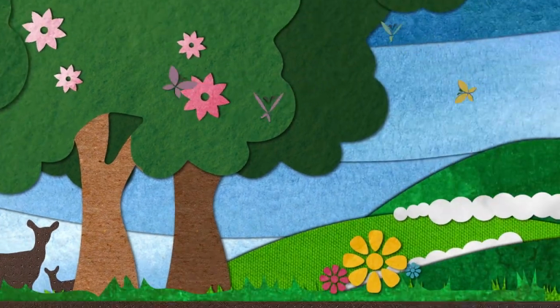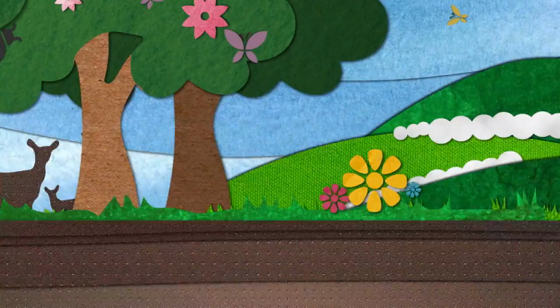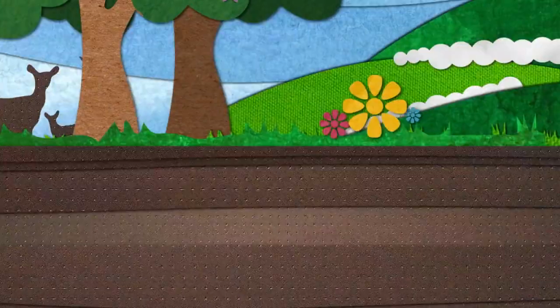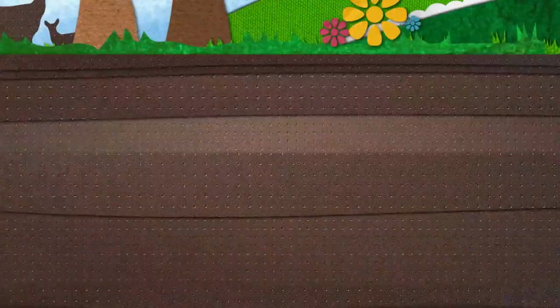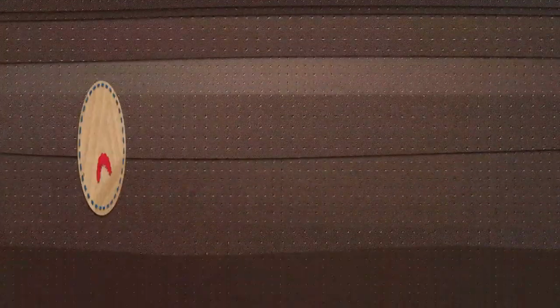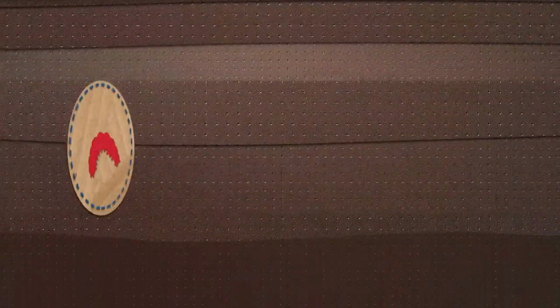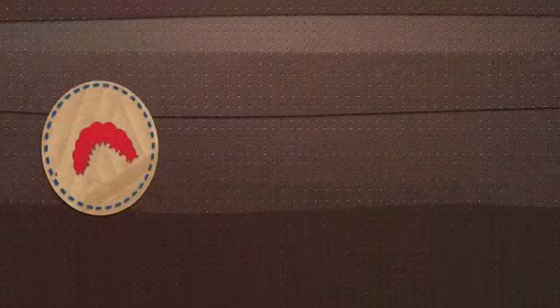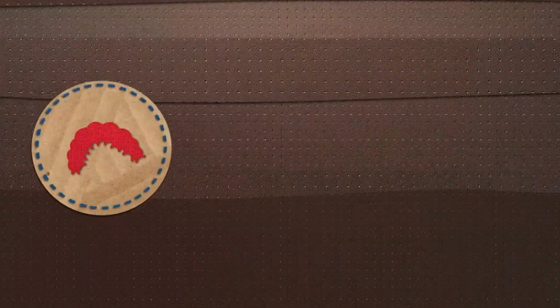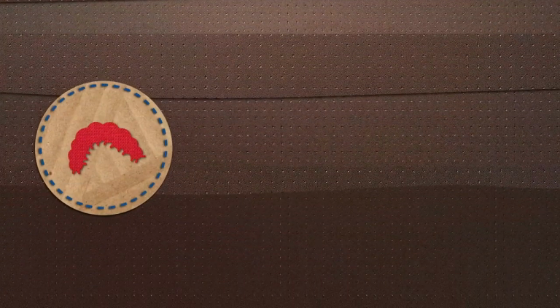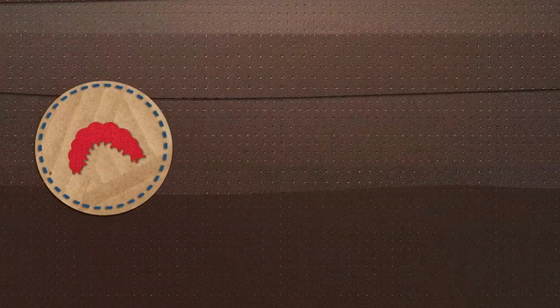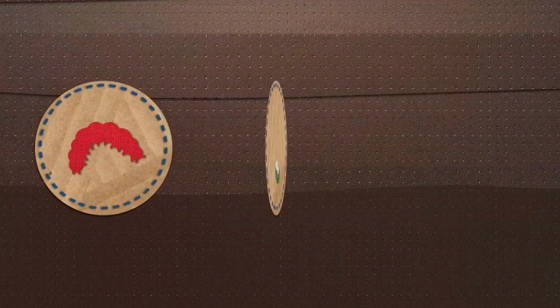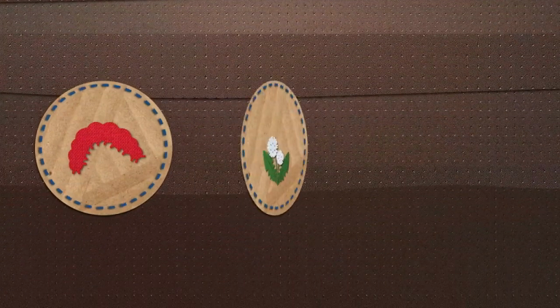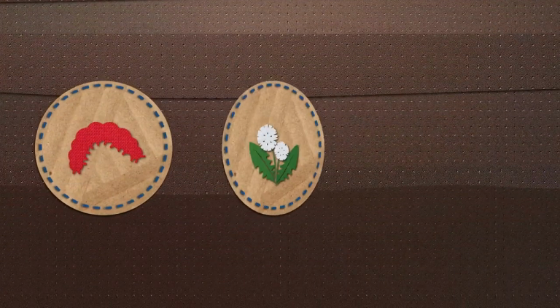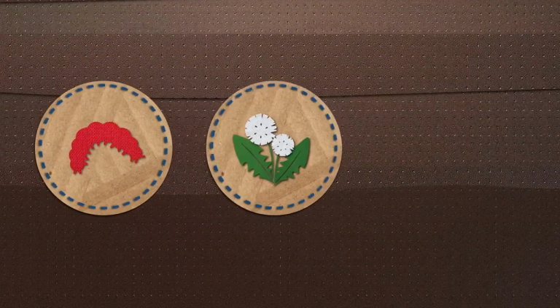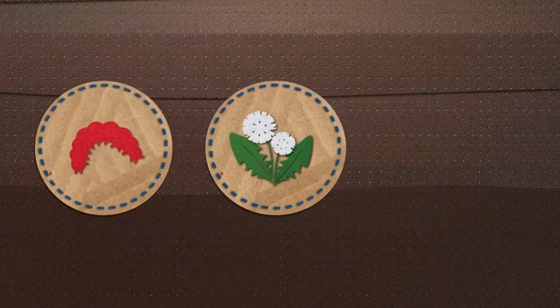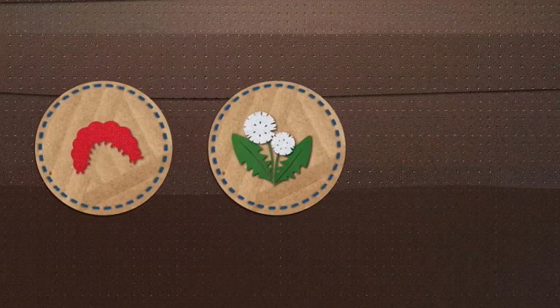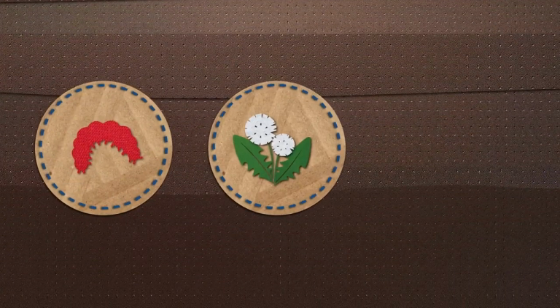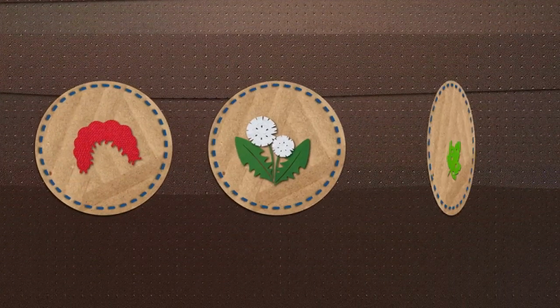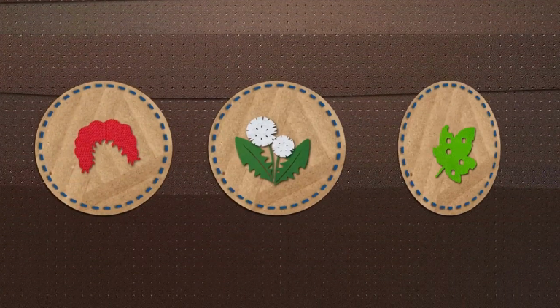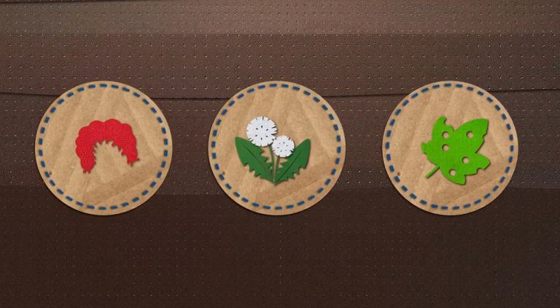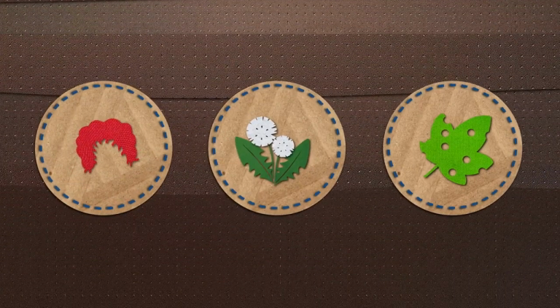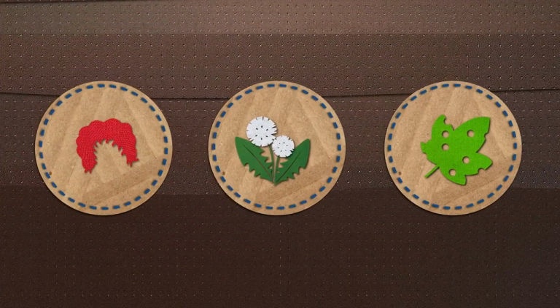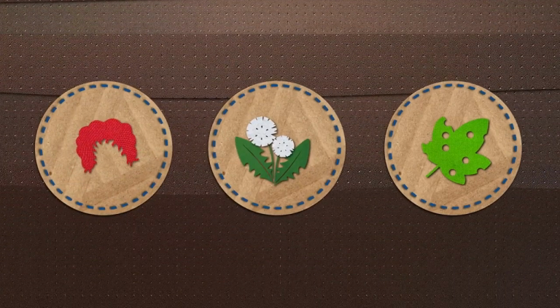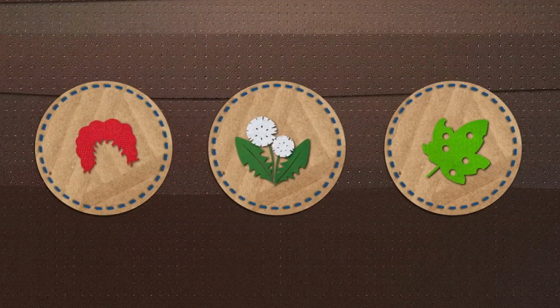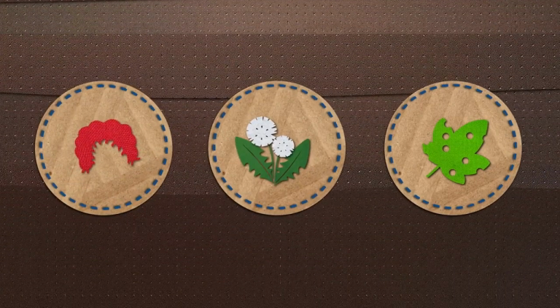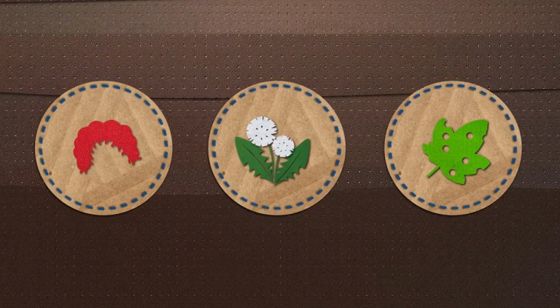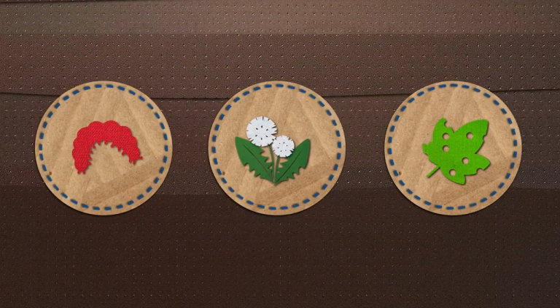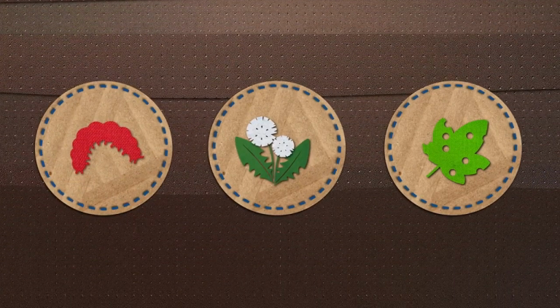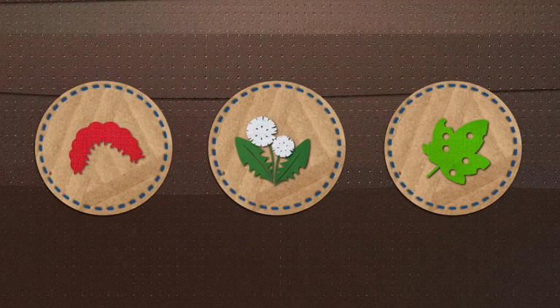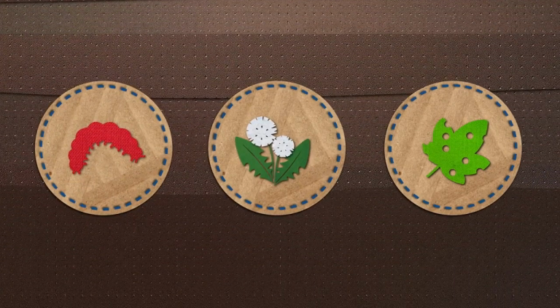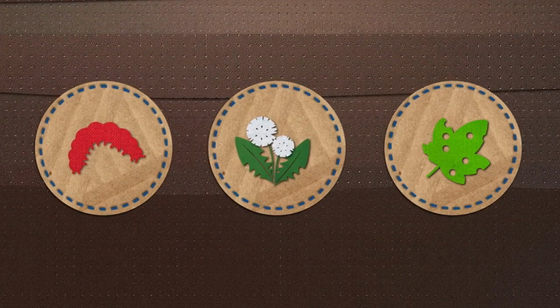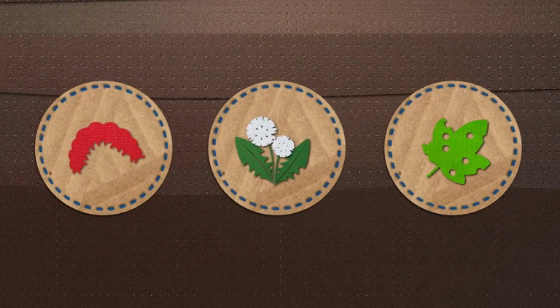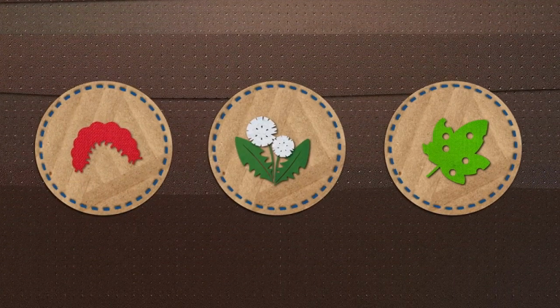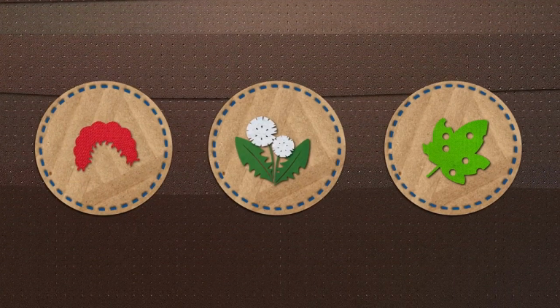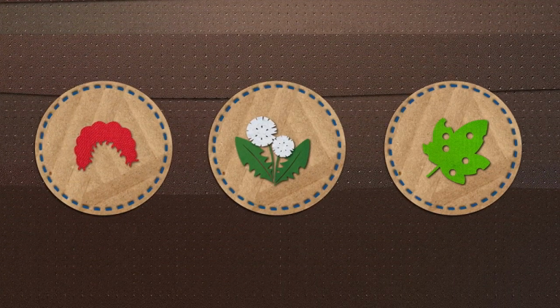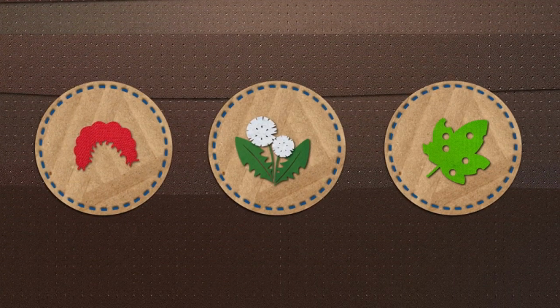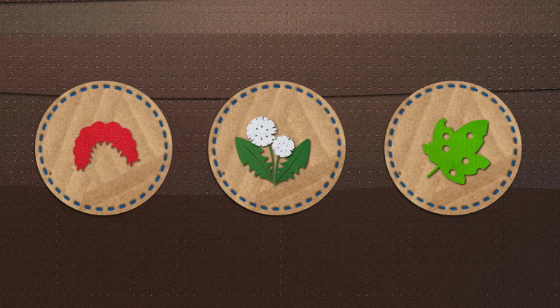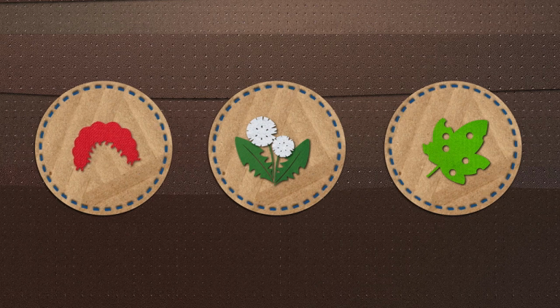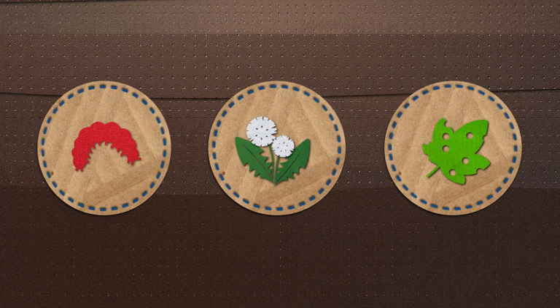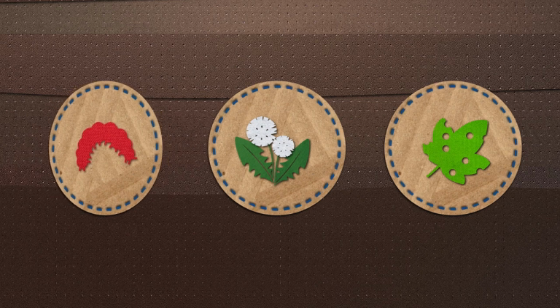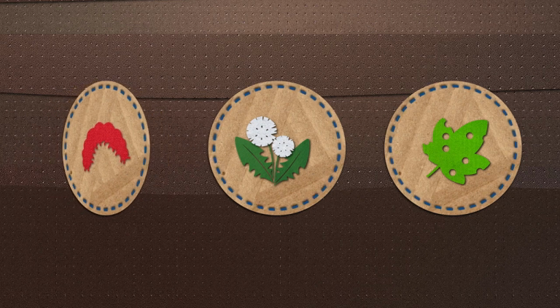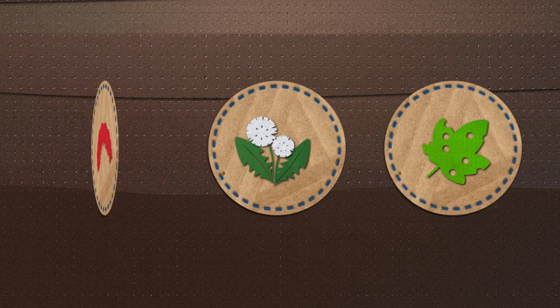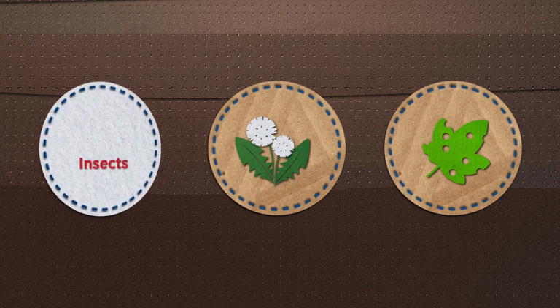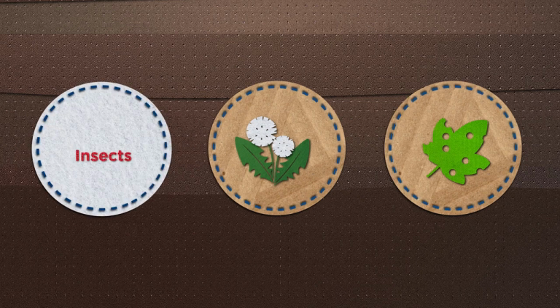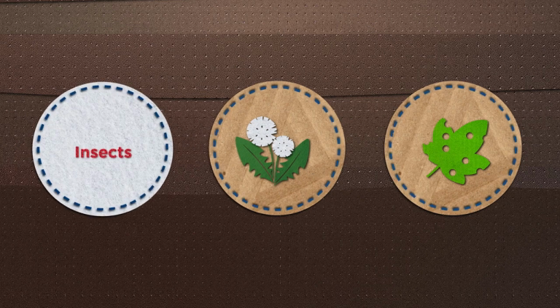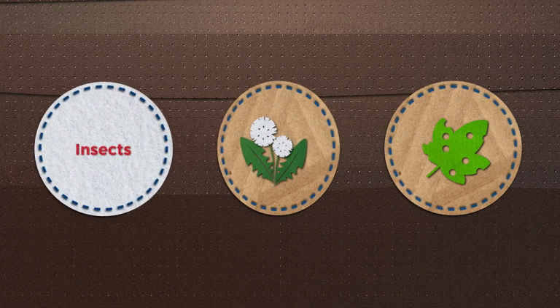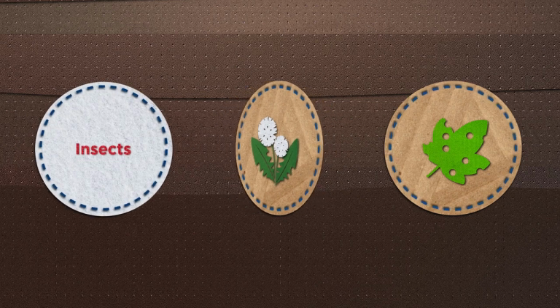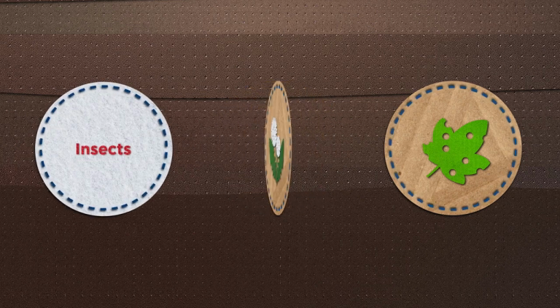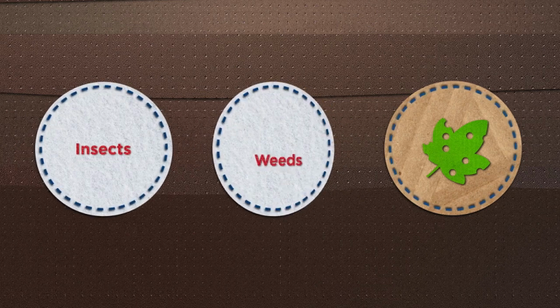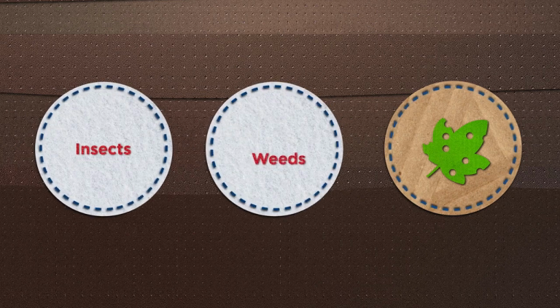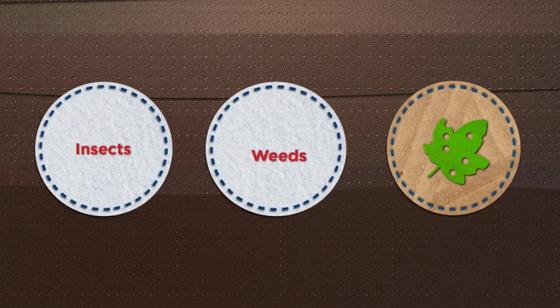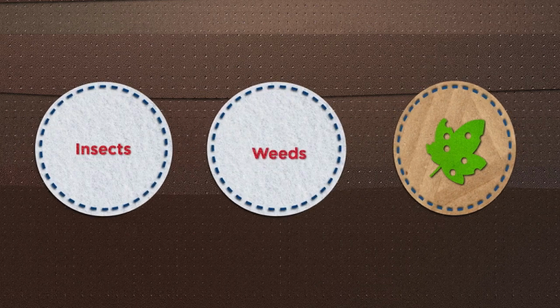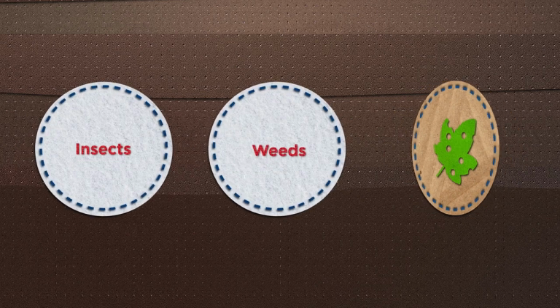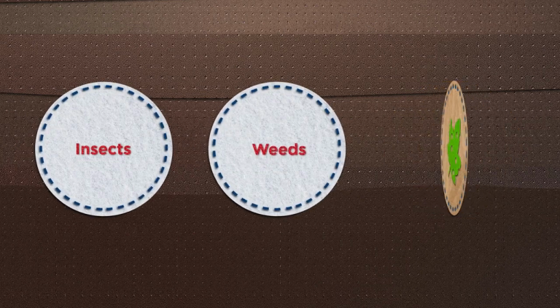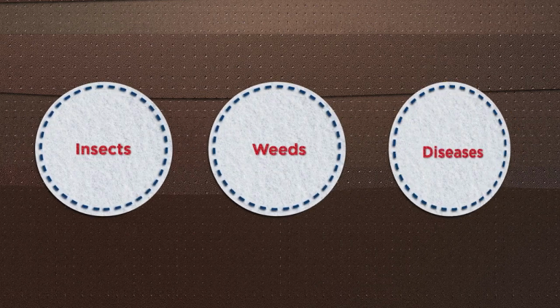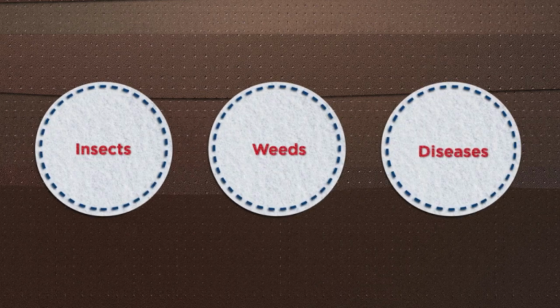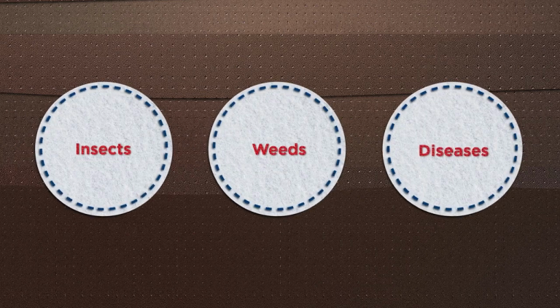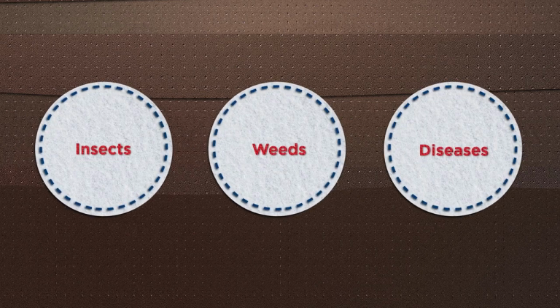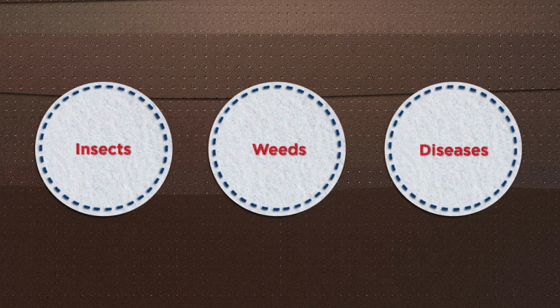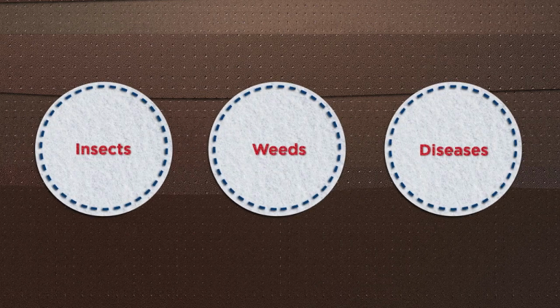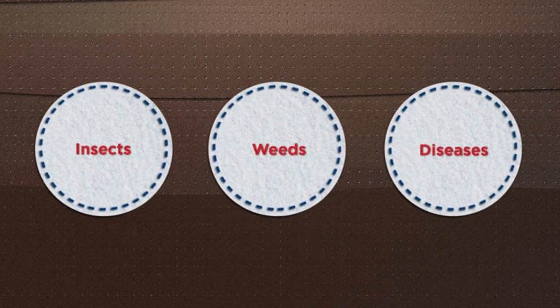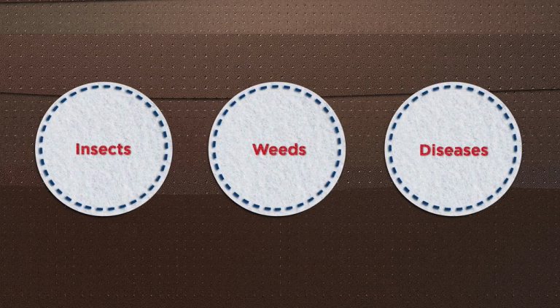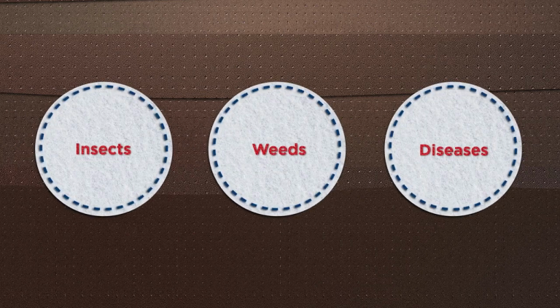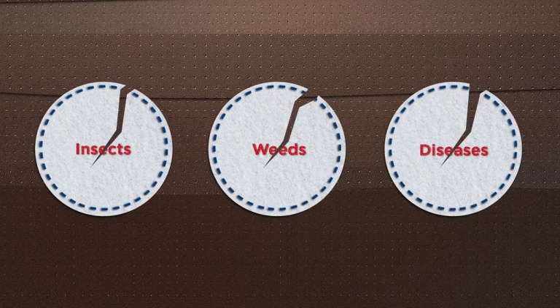Not only is the soil healthier, but these practices can also naturally control harmful insects, weeds, and diseases.